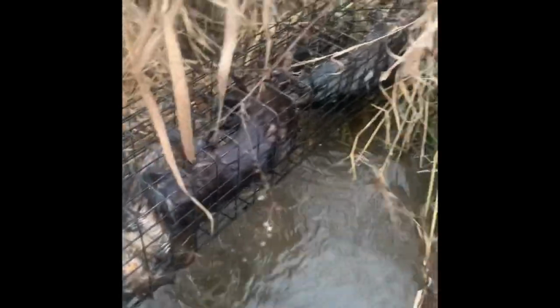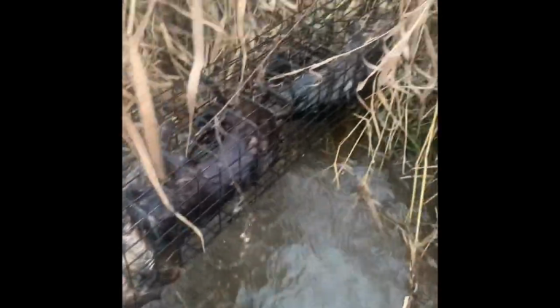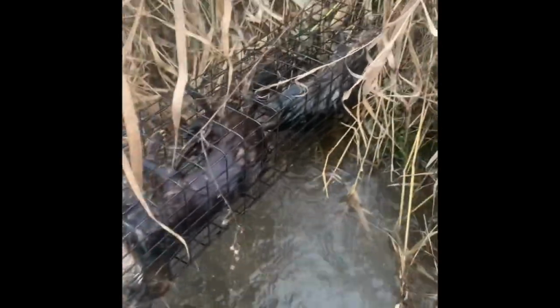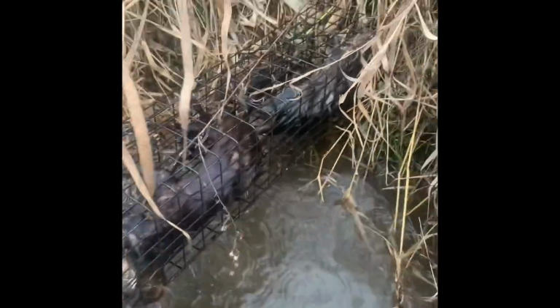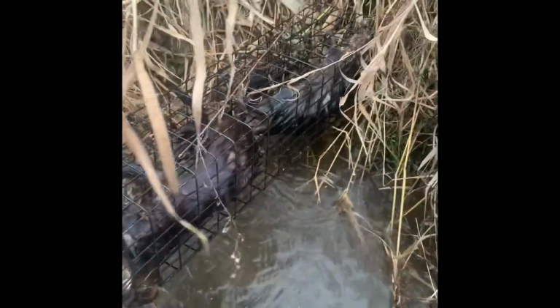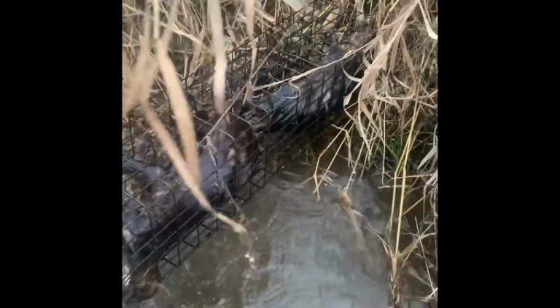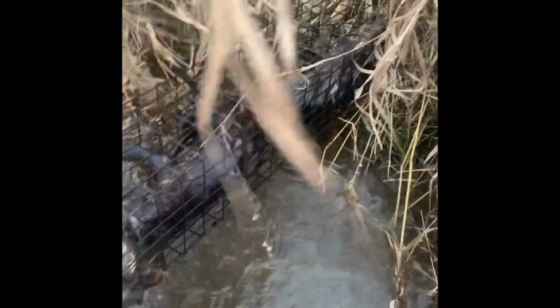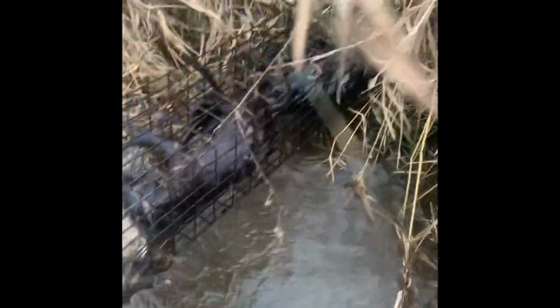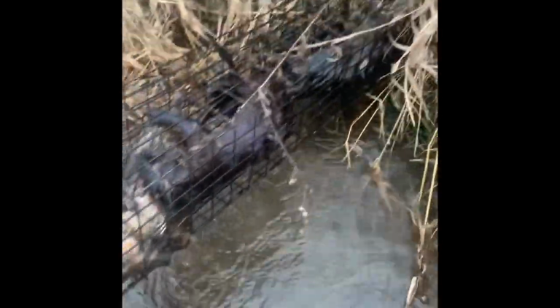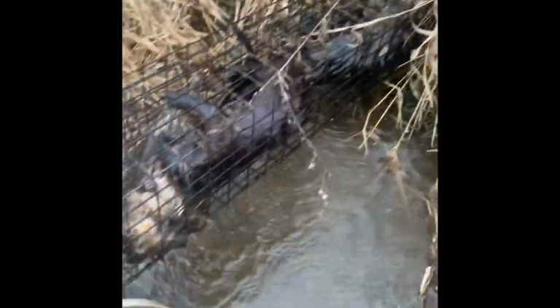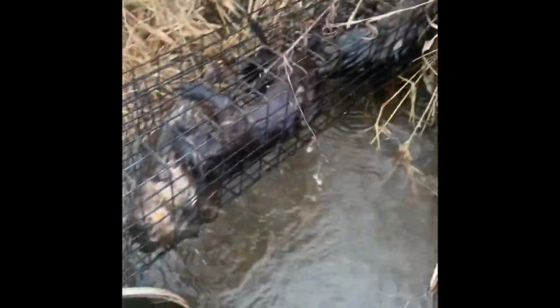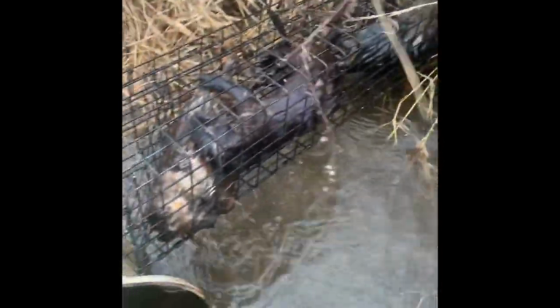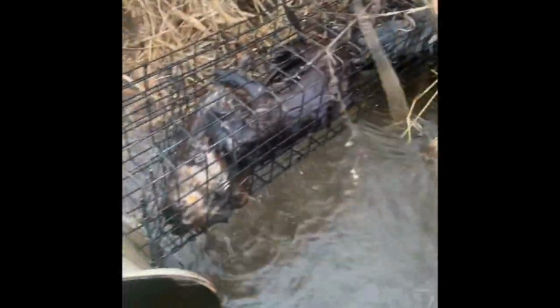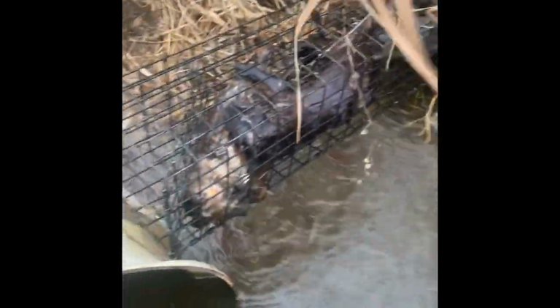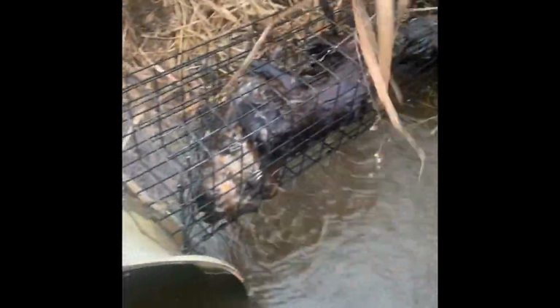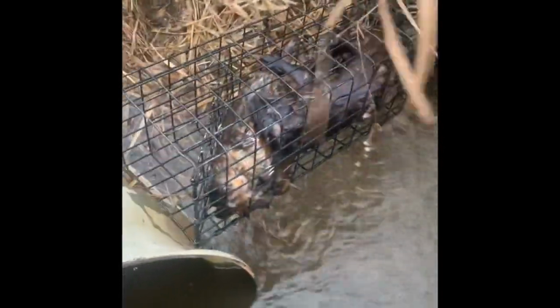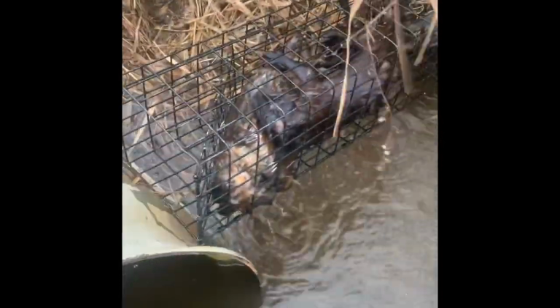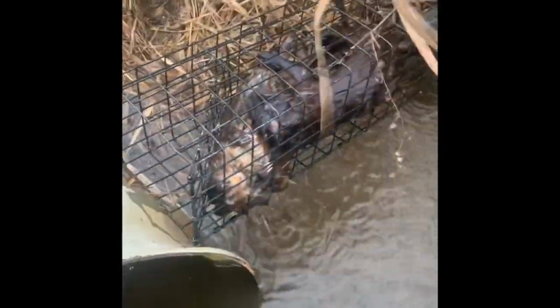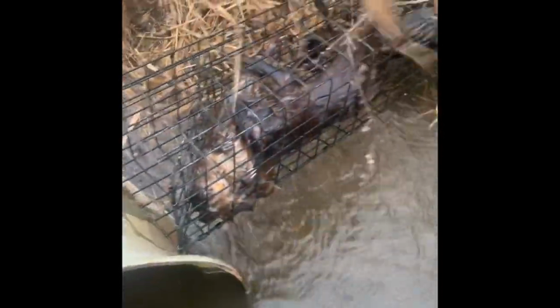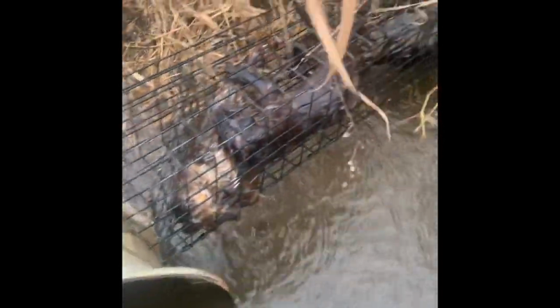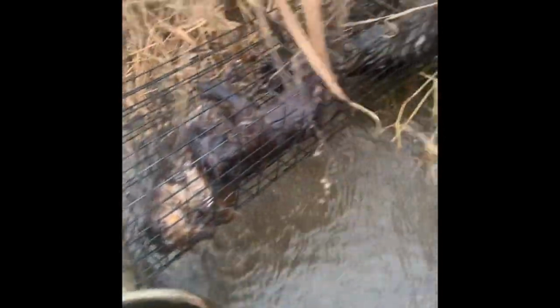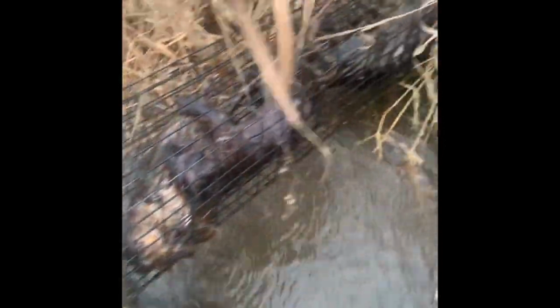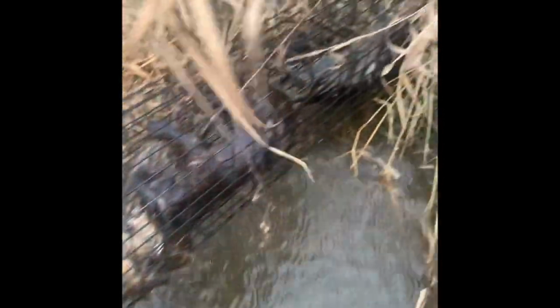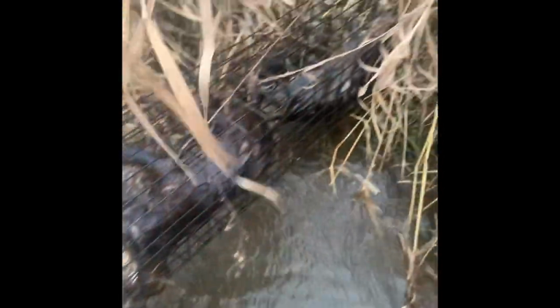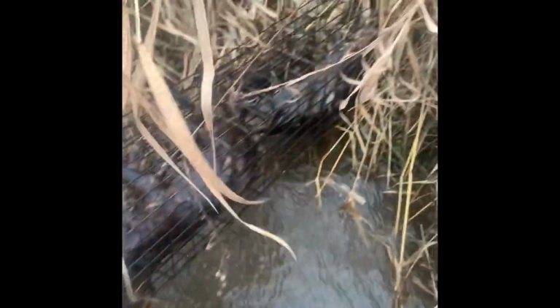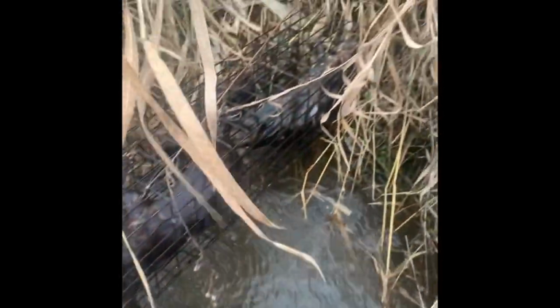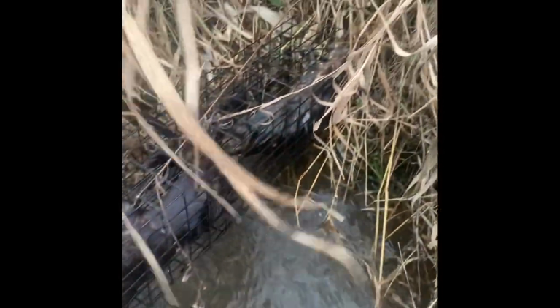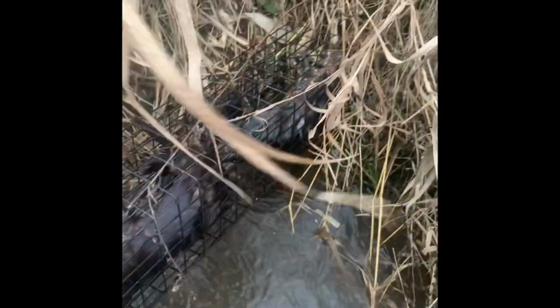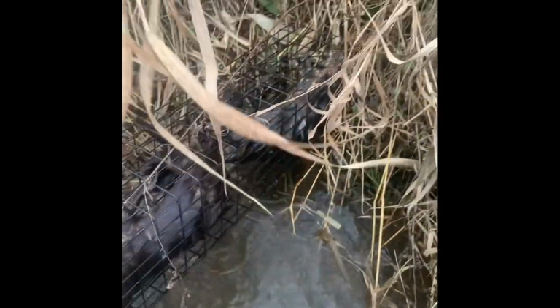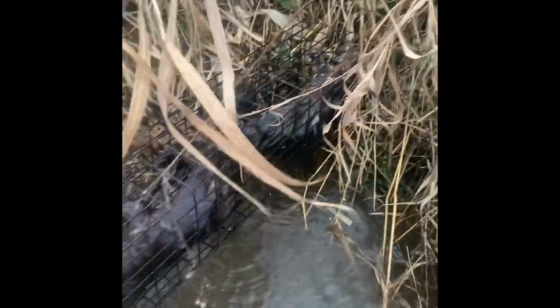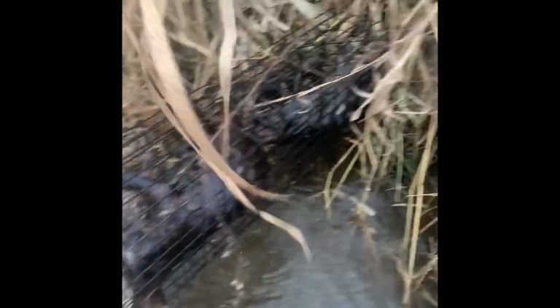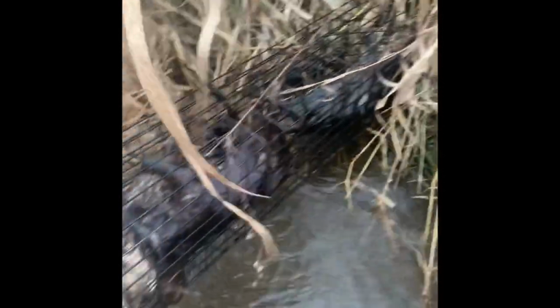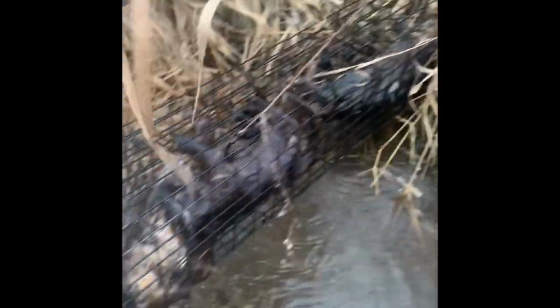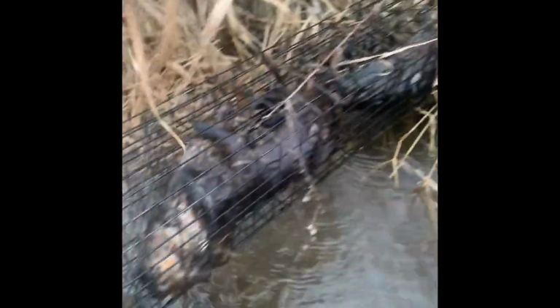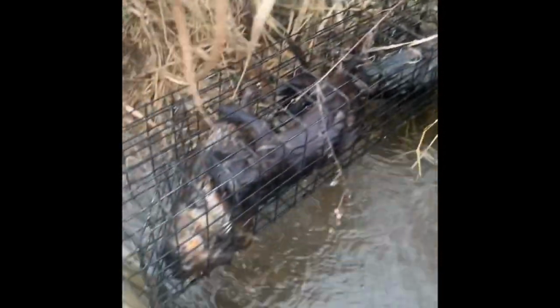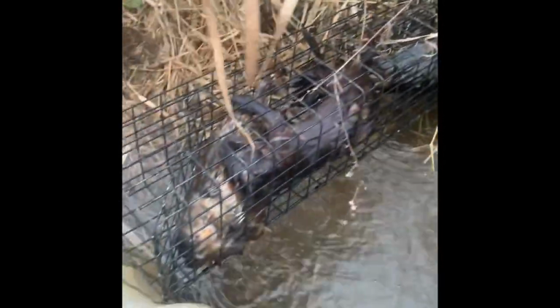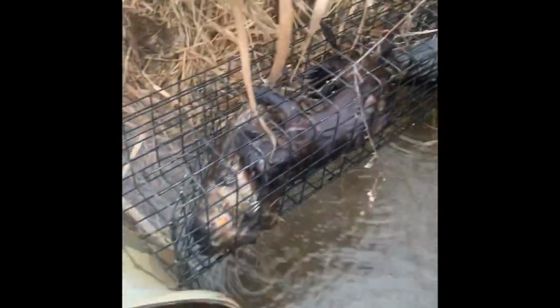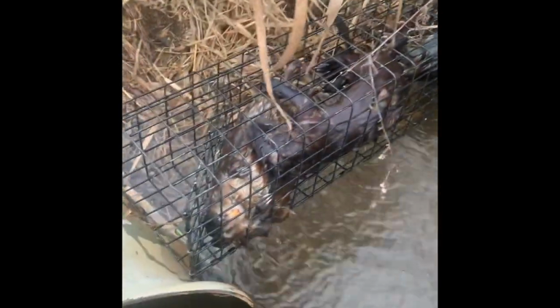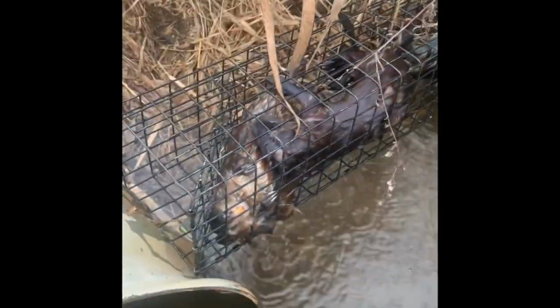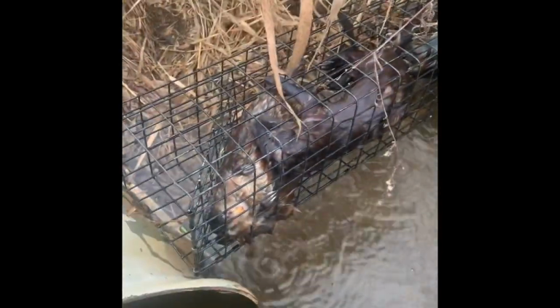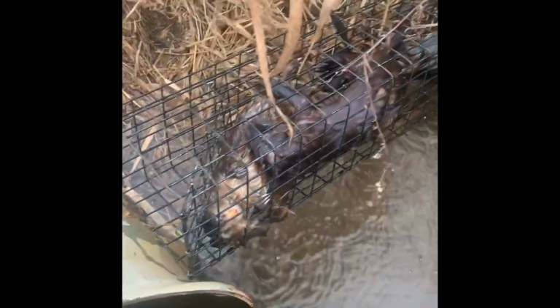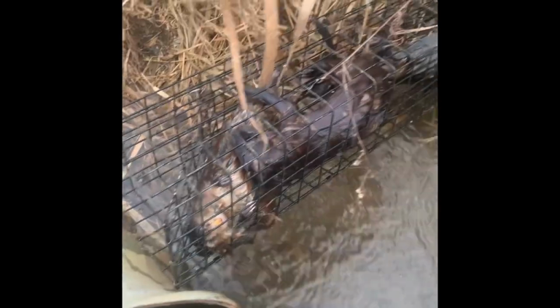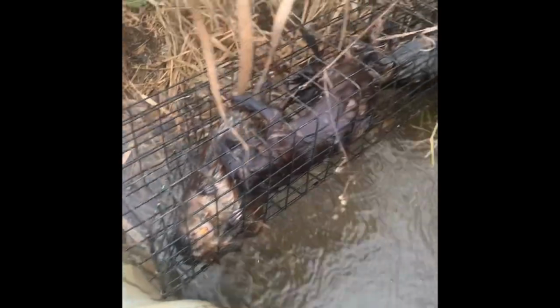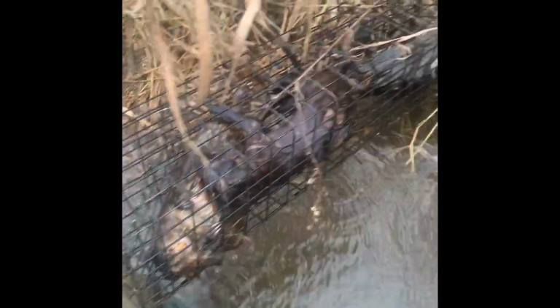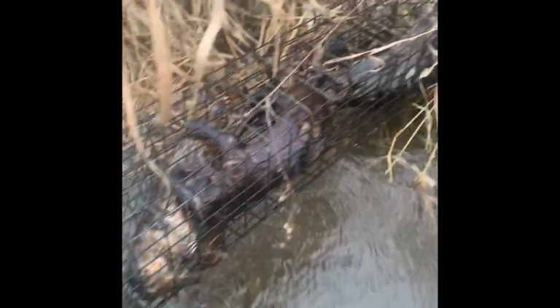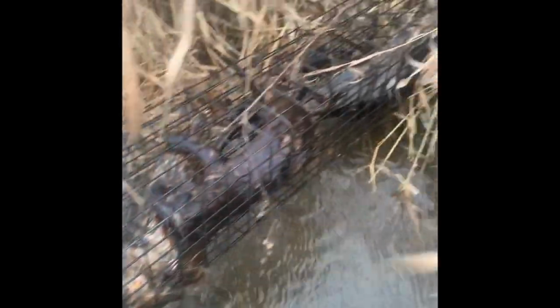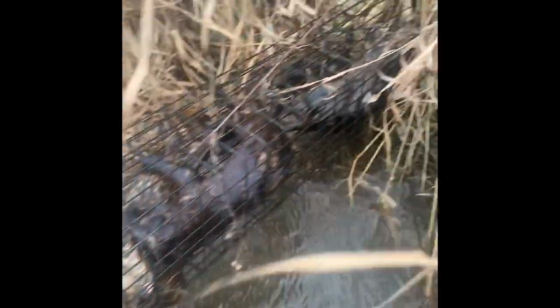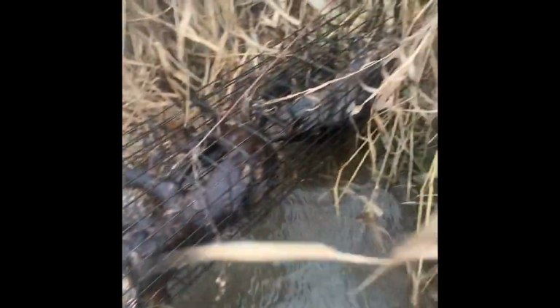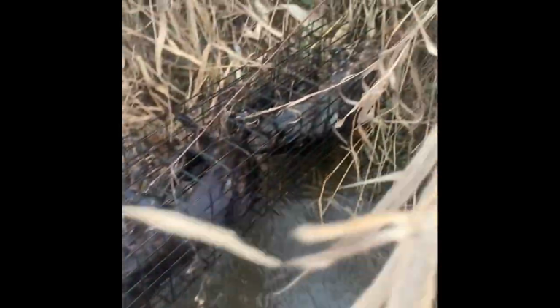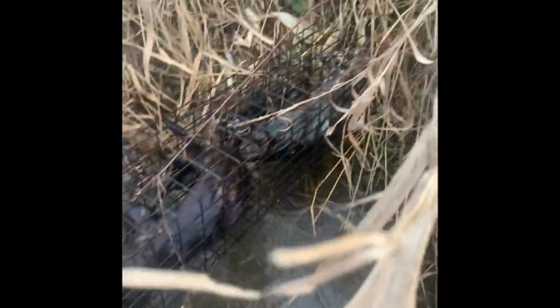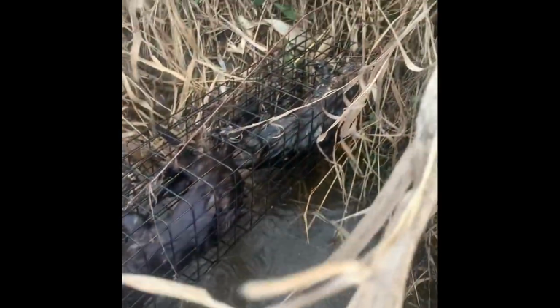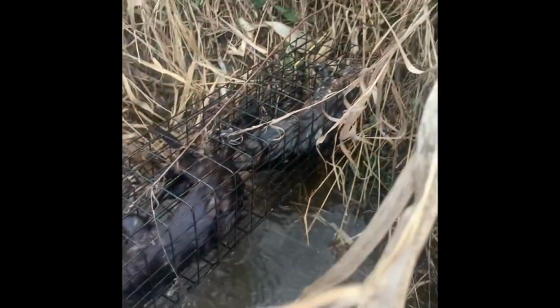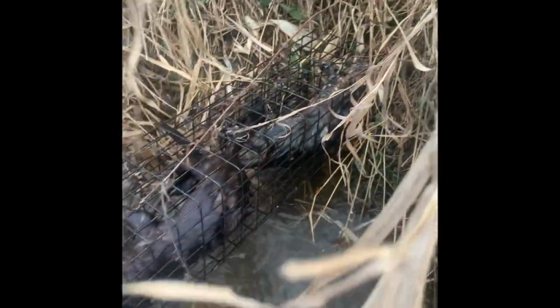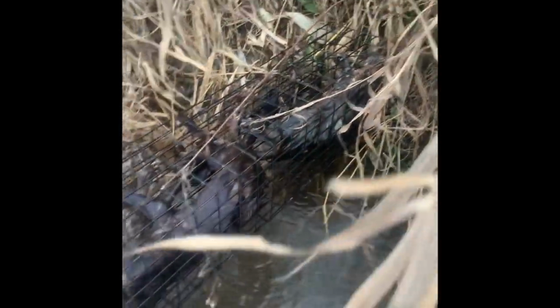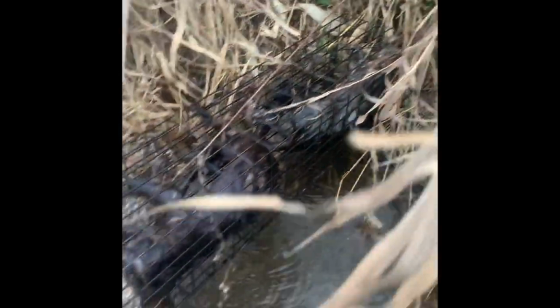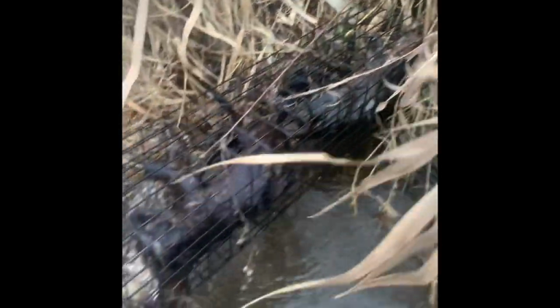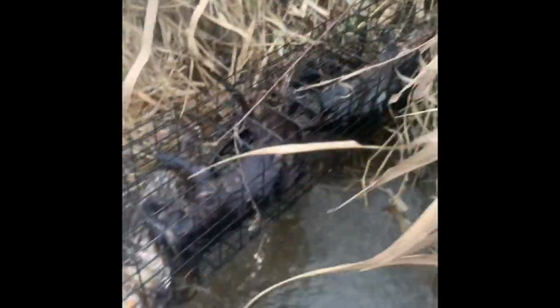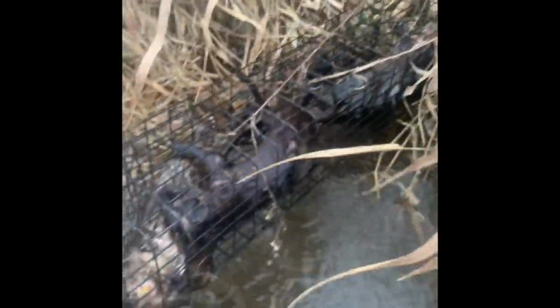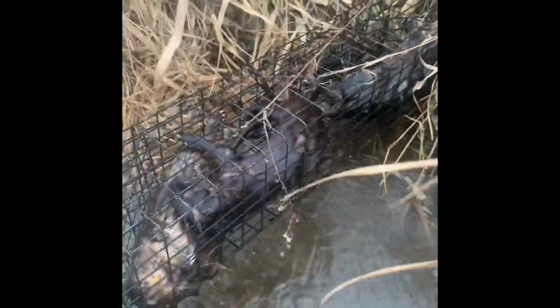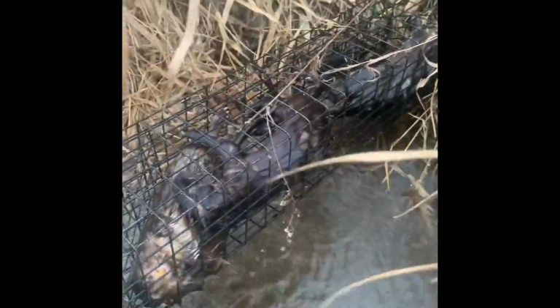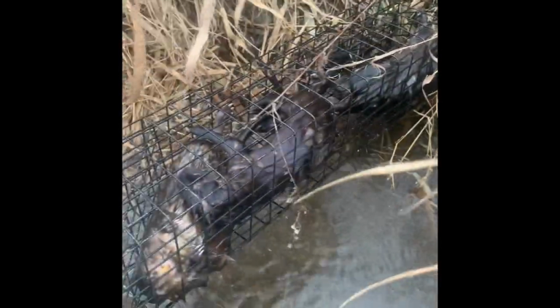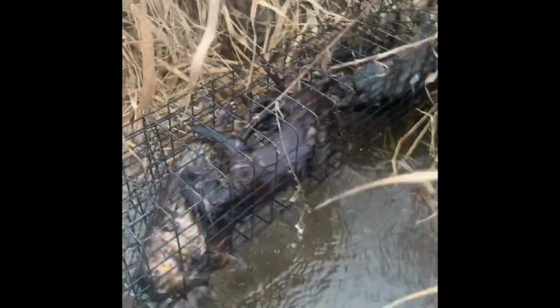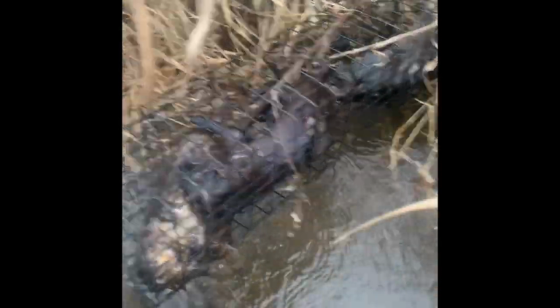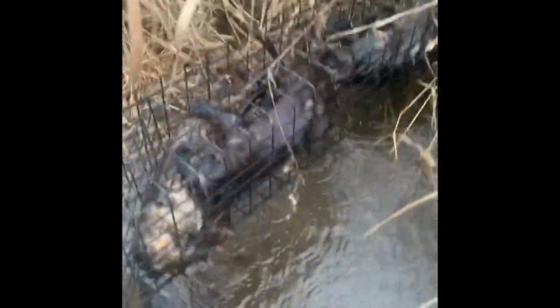We got a mink and a pair of rats — not a bad catch at all. We'll mine multiples like that.